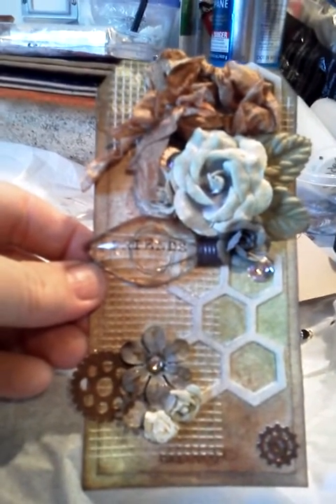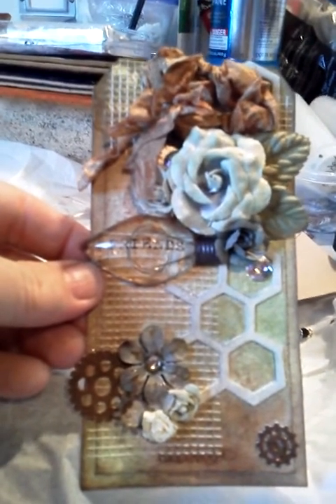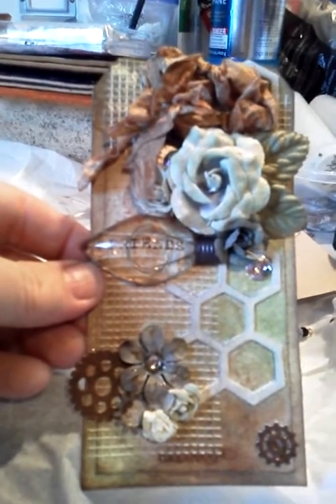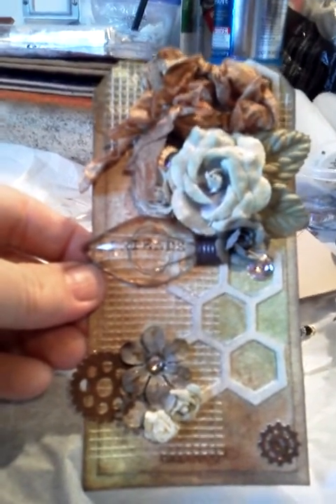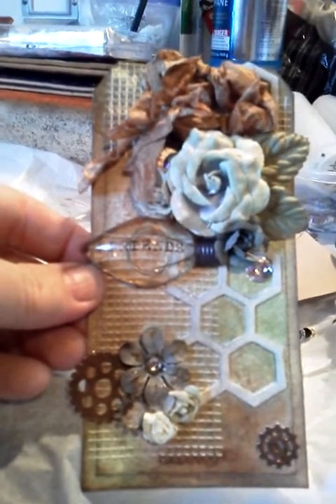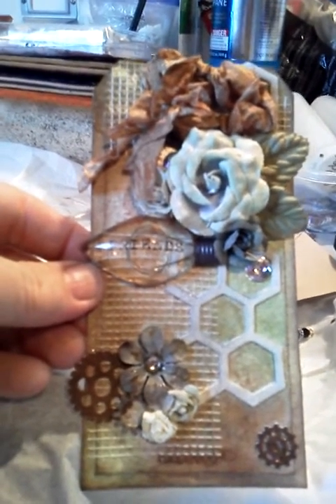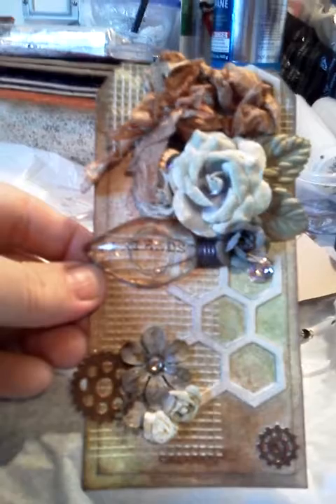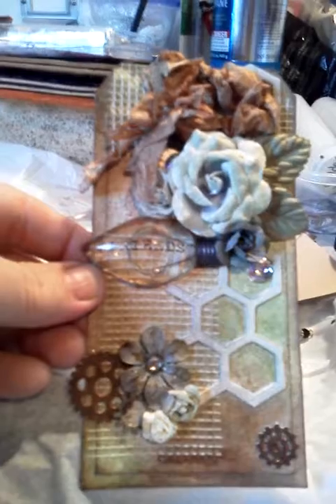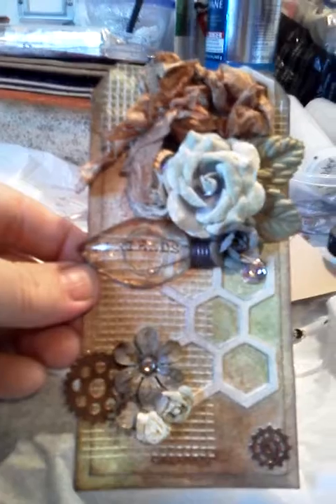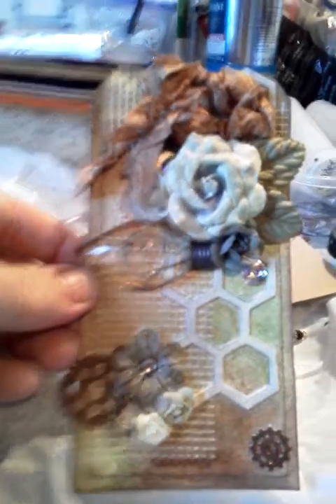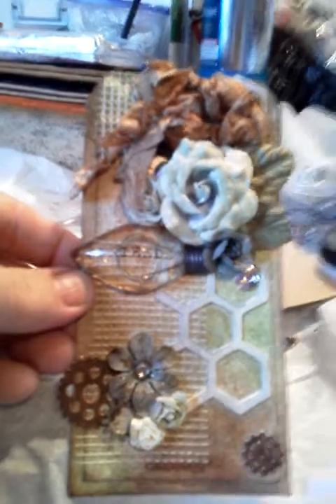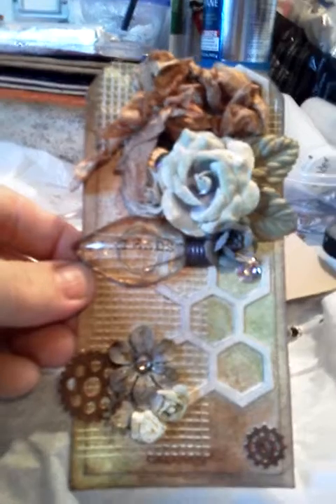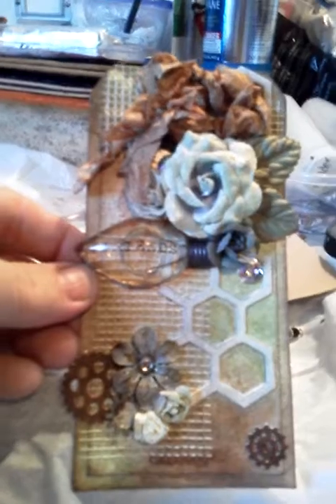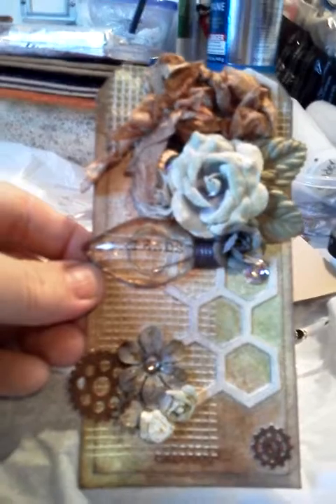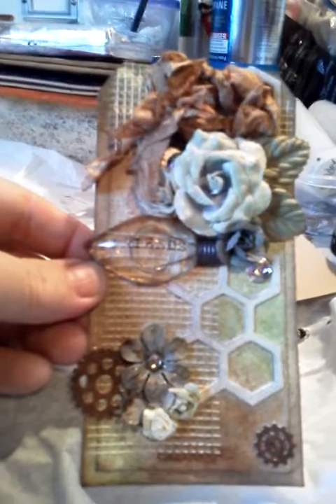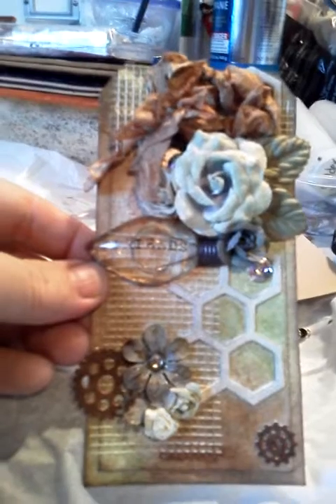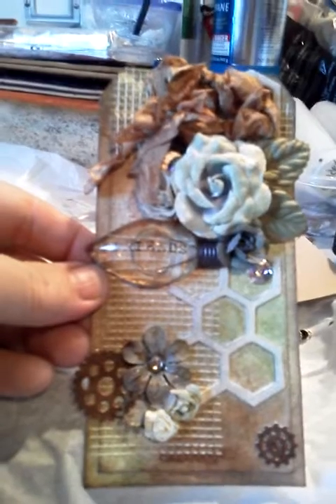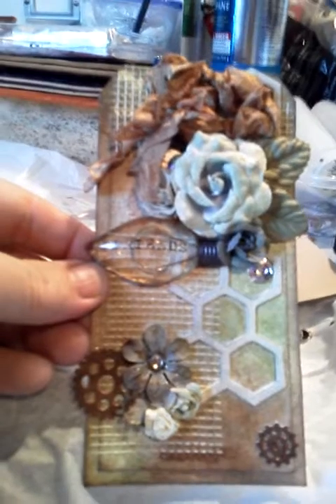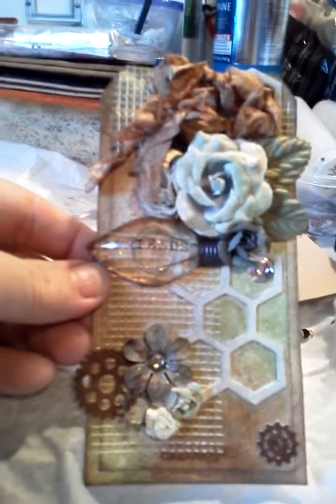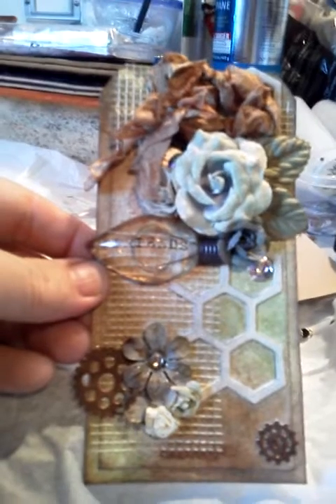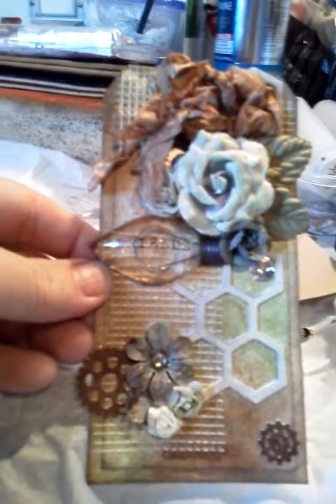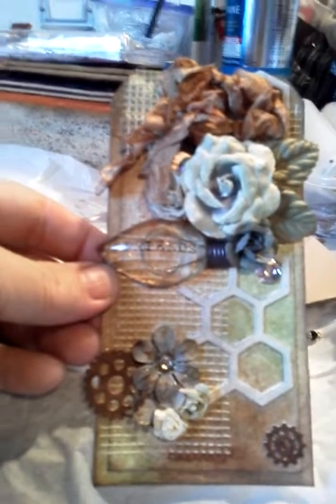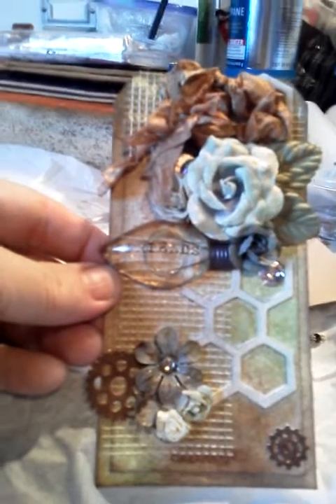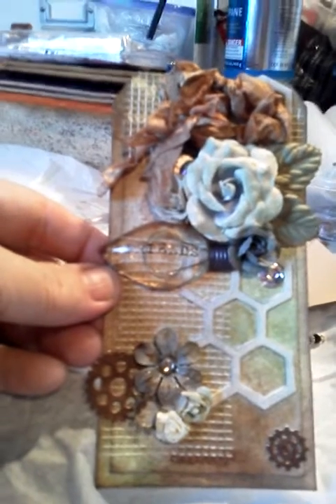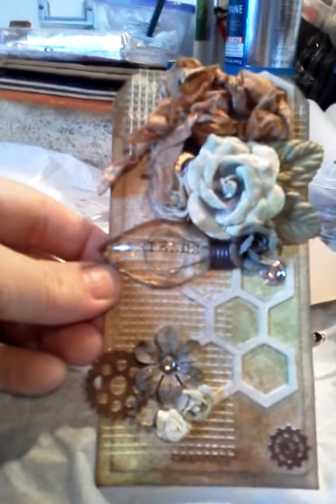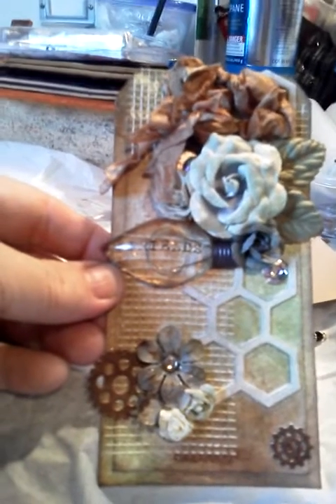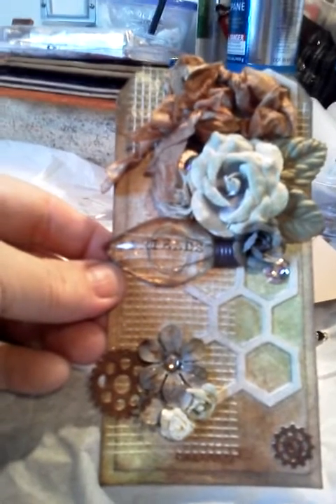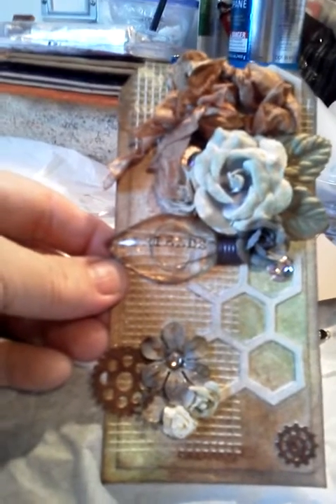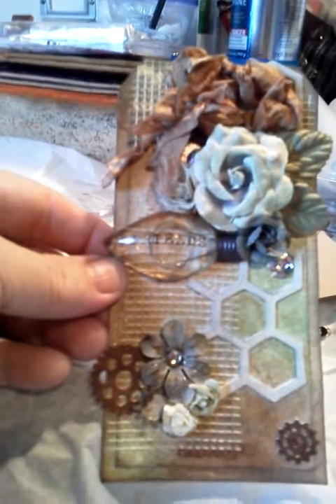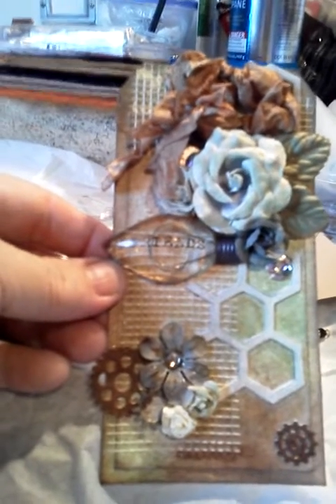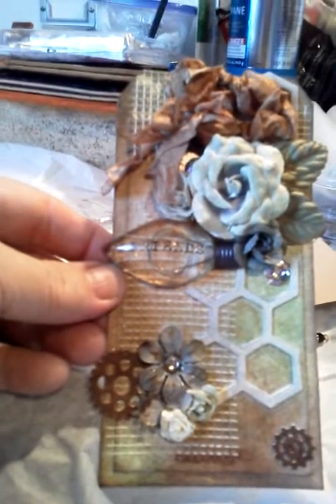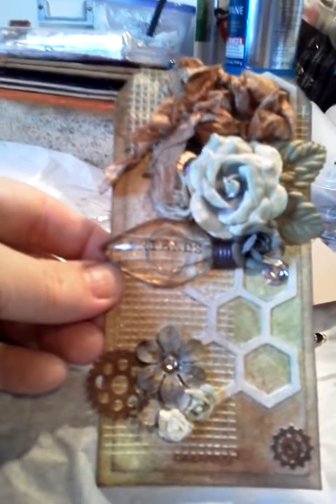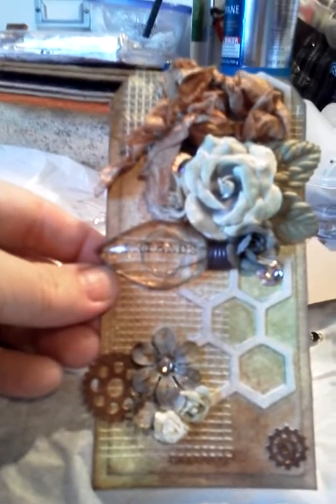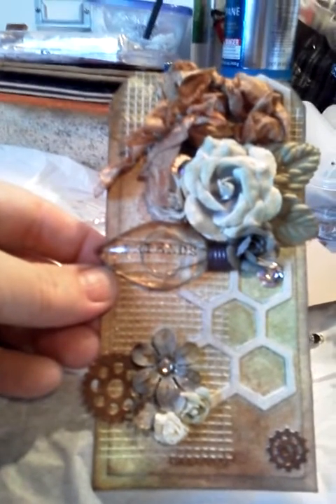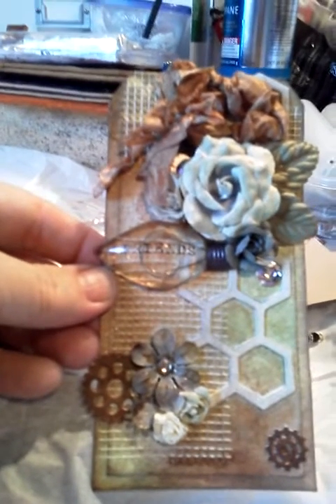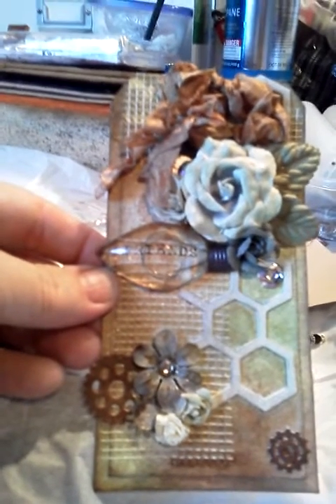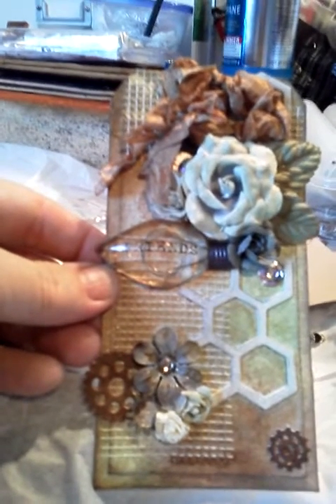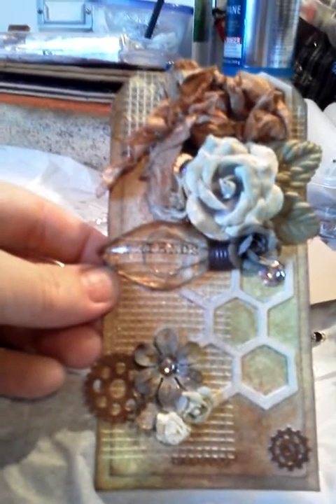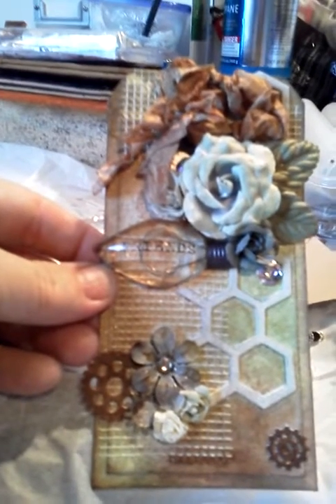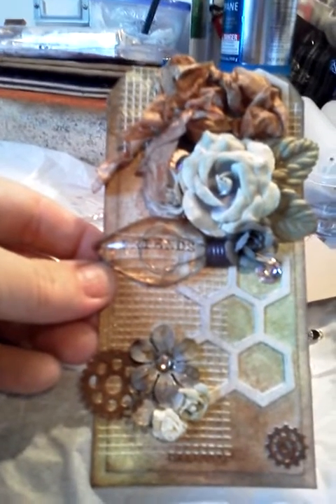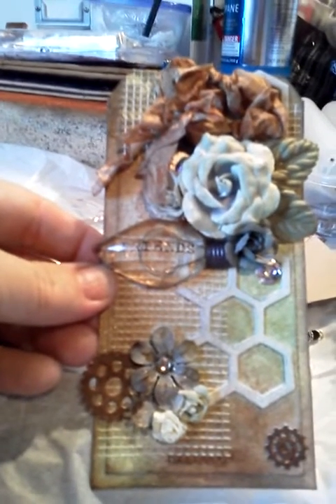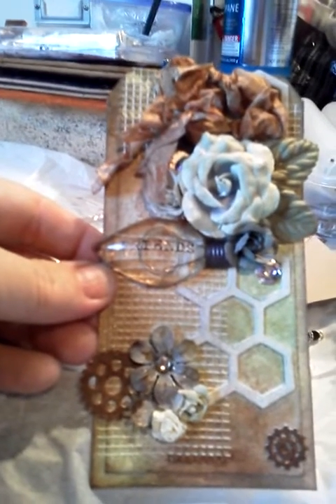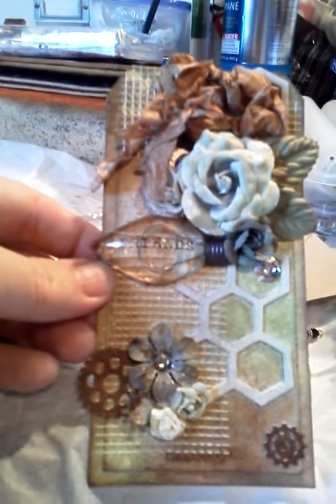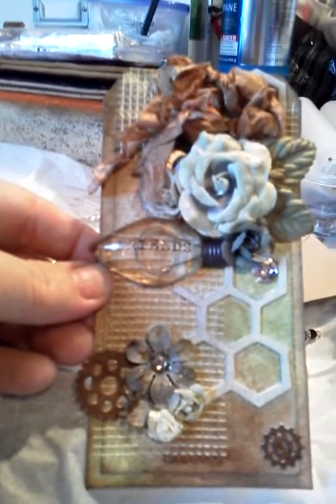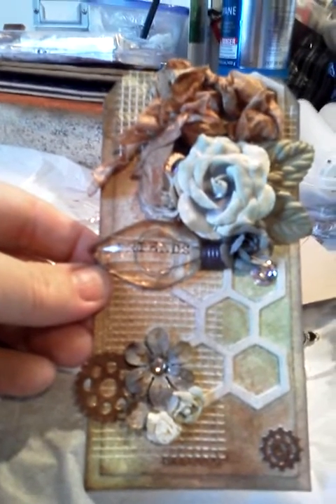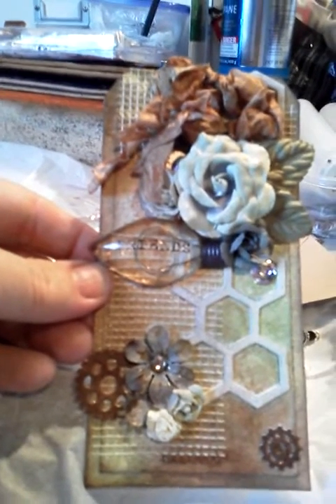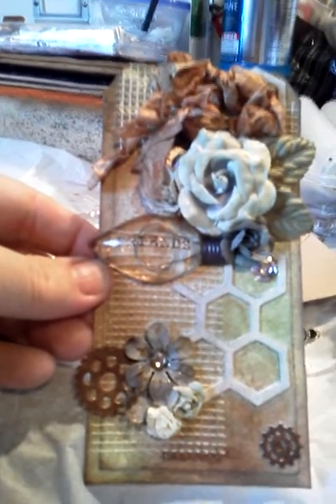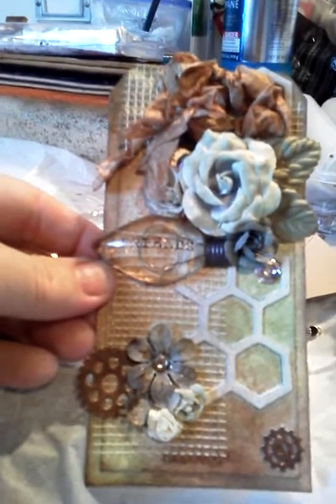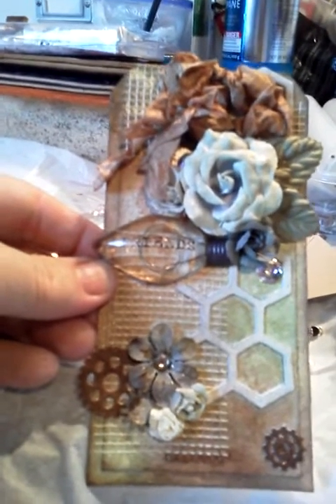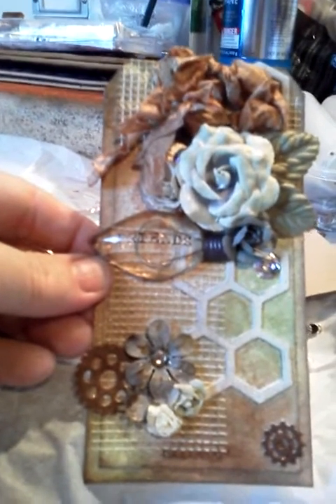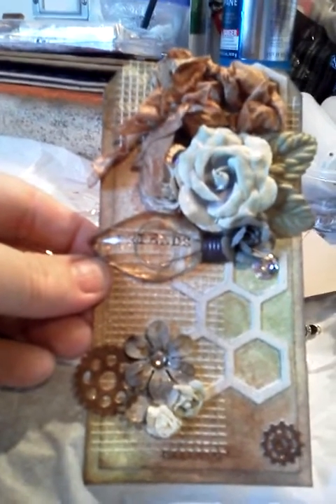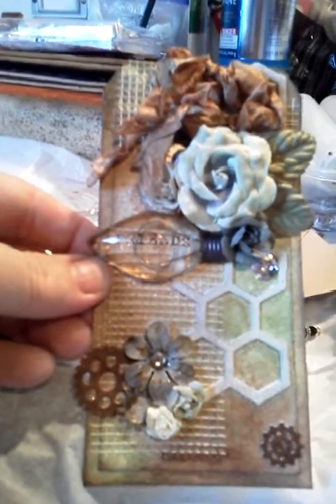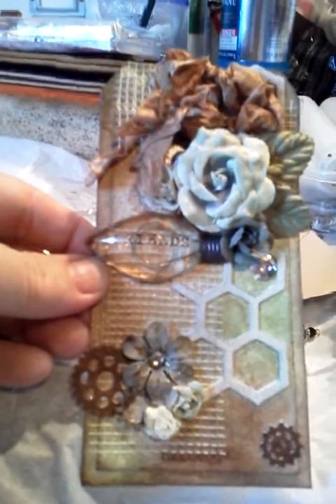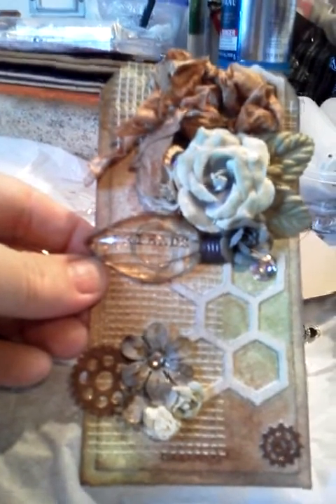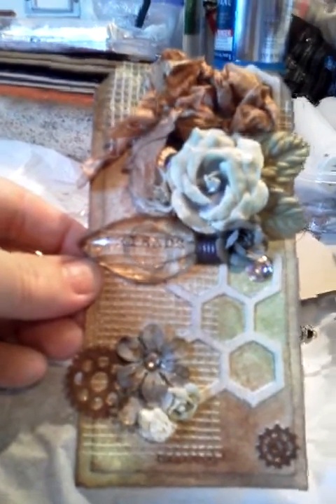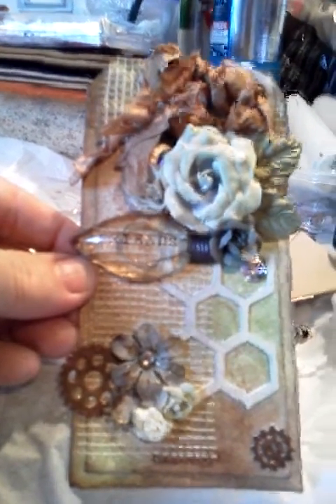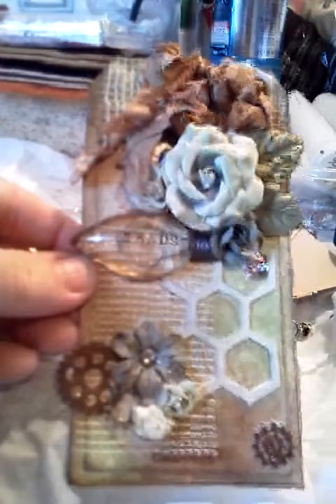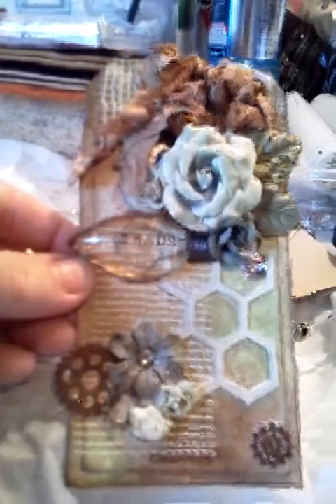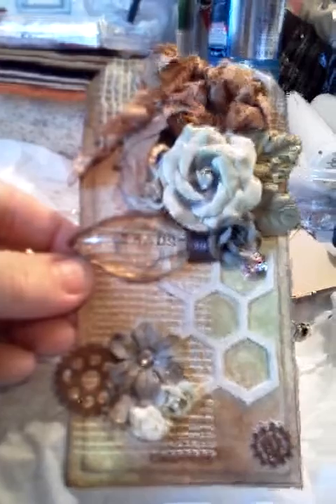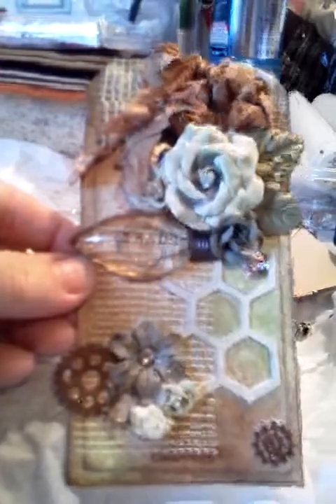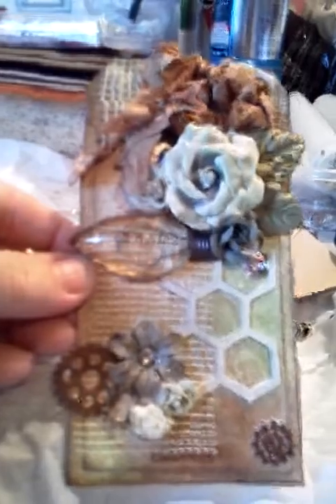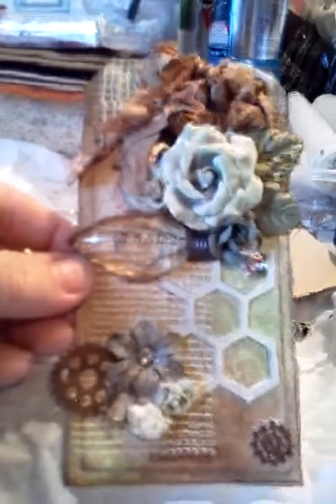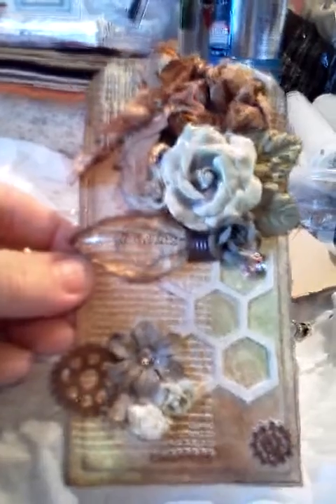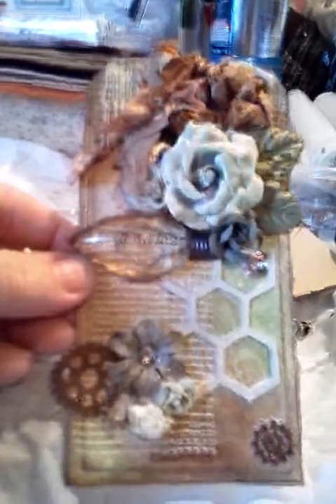I am excited for next month's swap. I love seeing it — it's beautiful, you guys. Thank you.